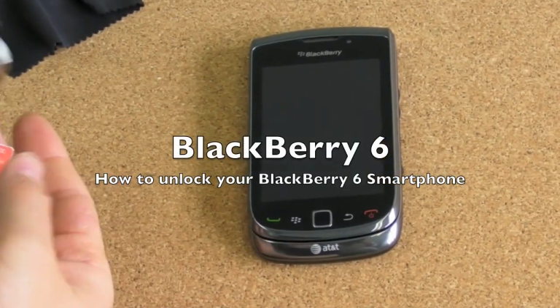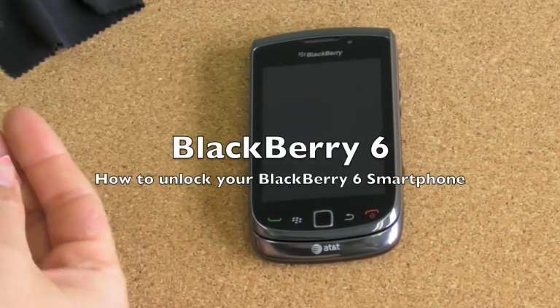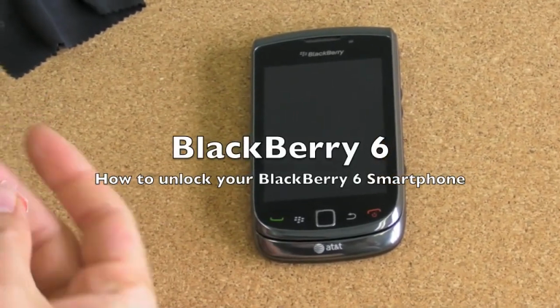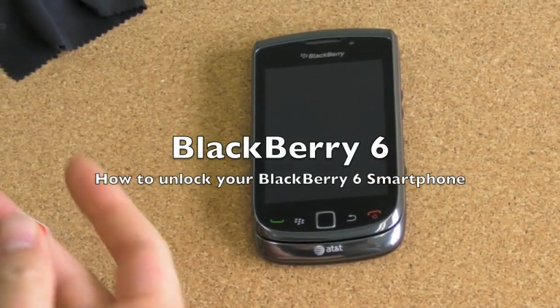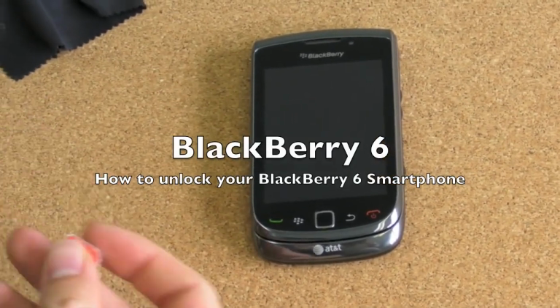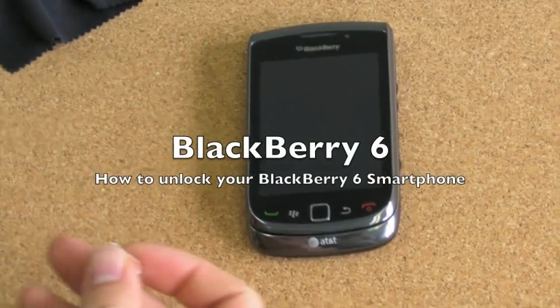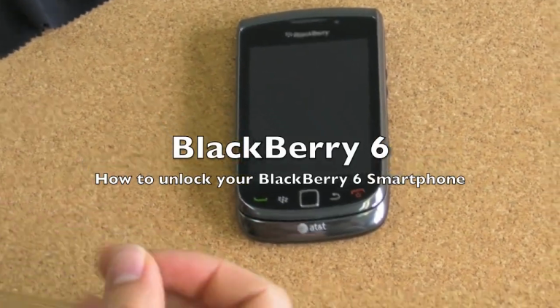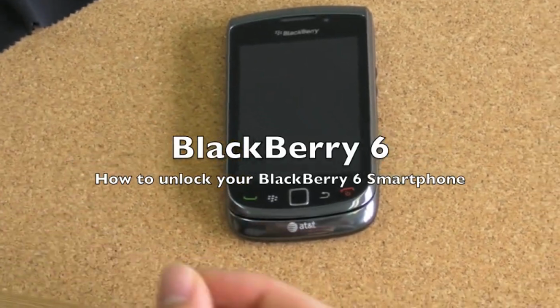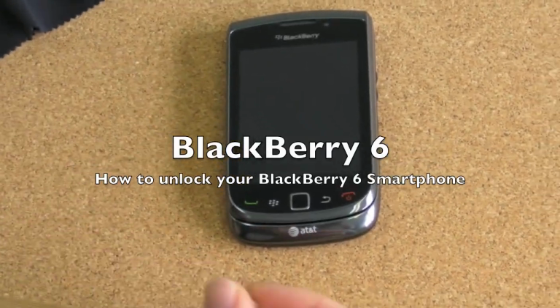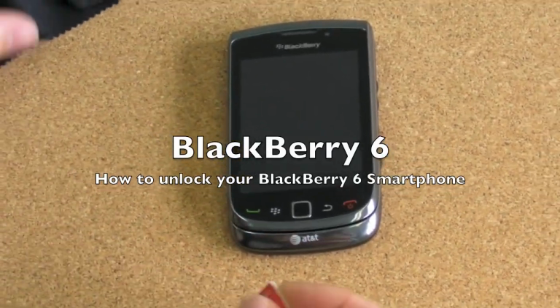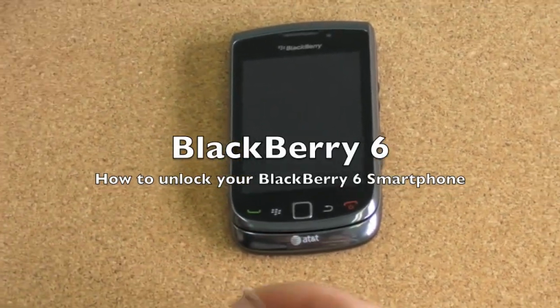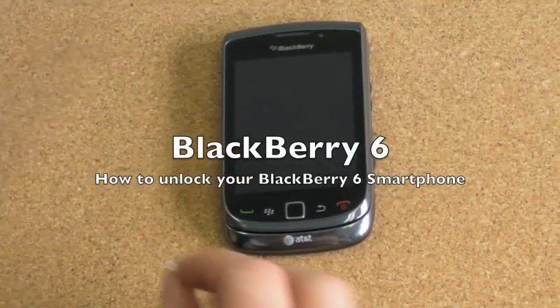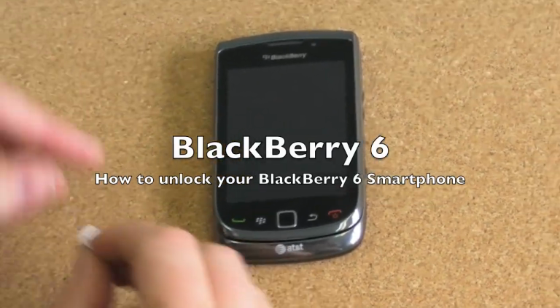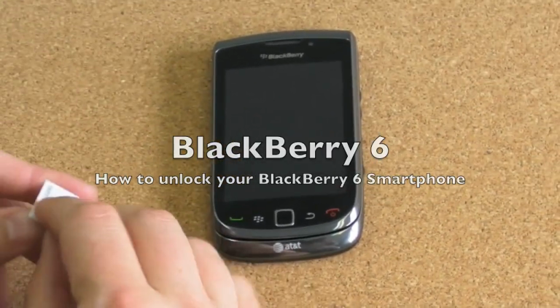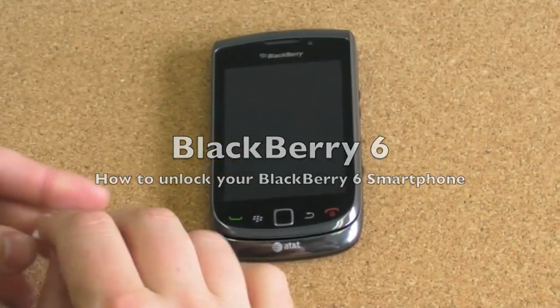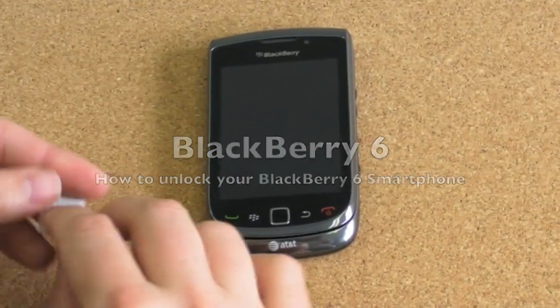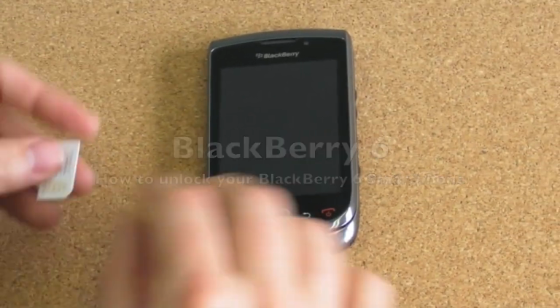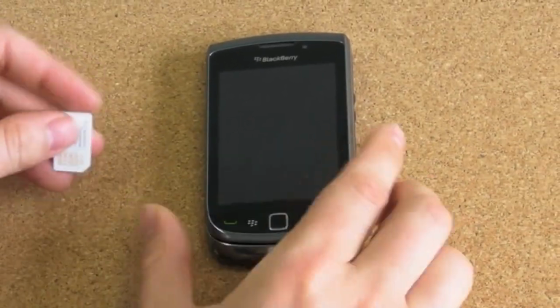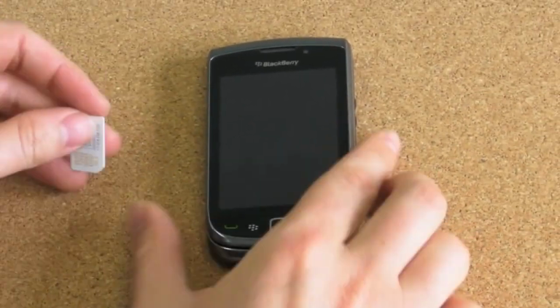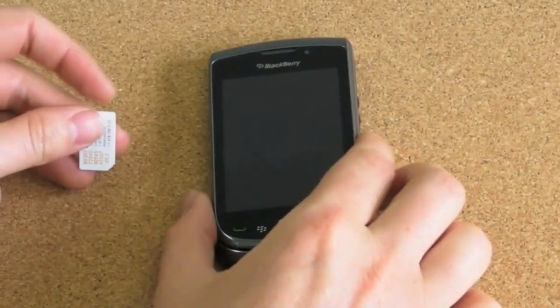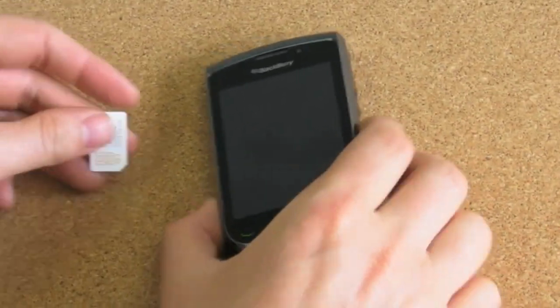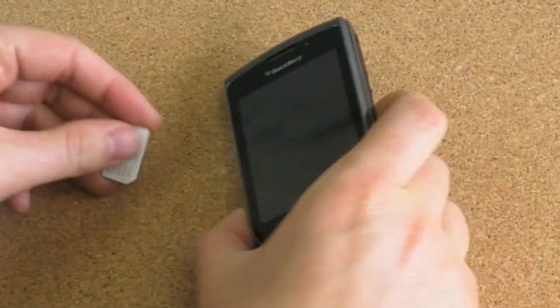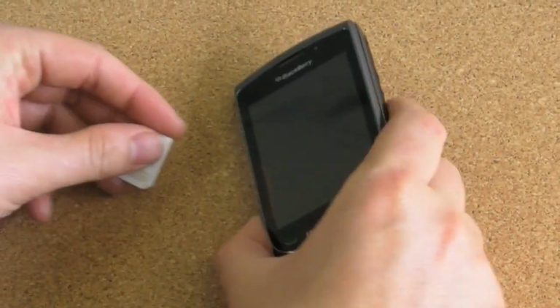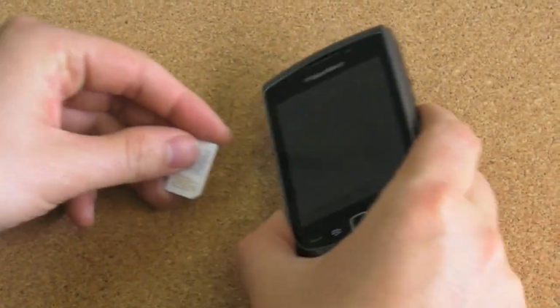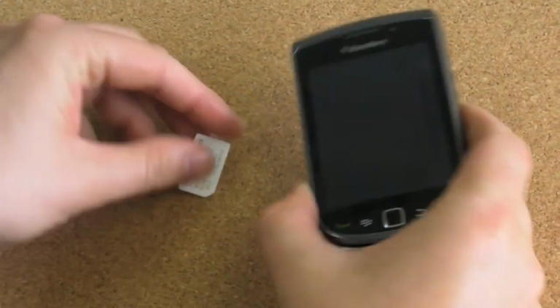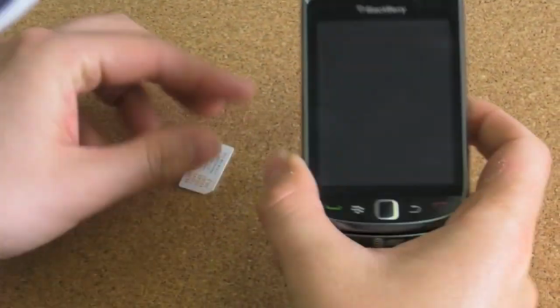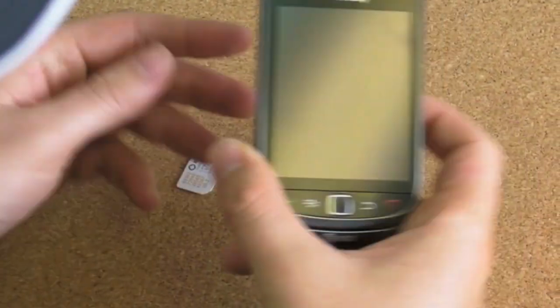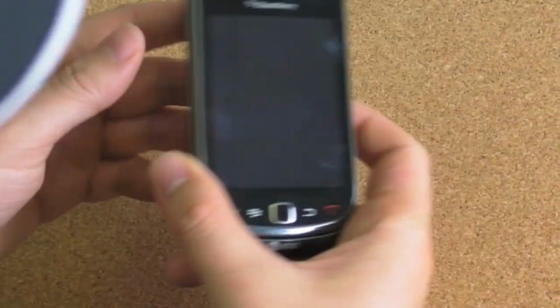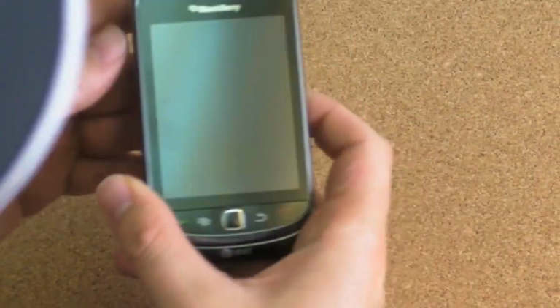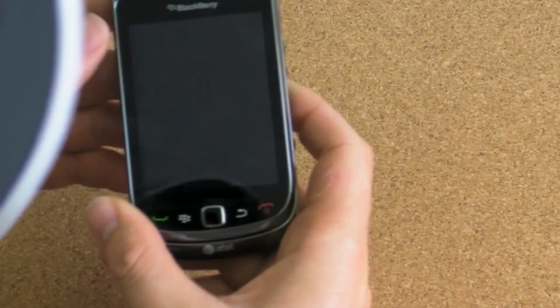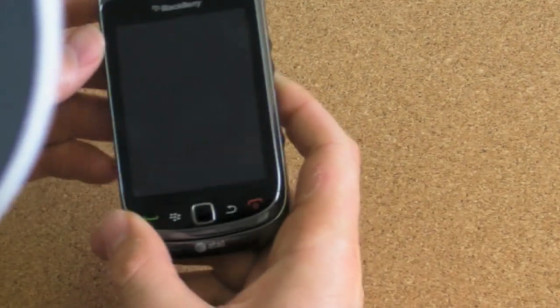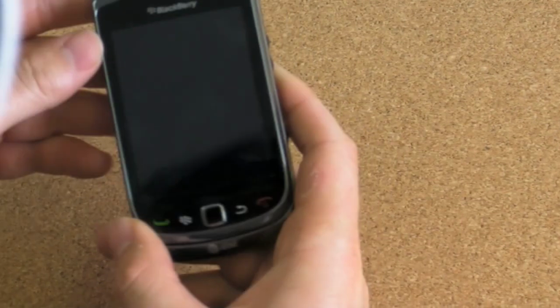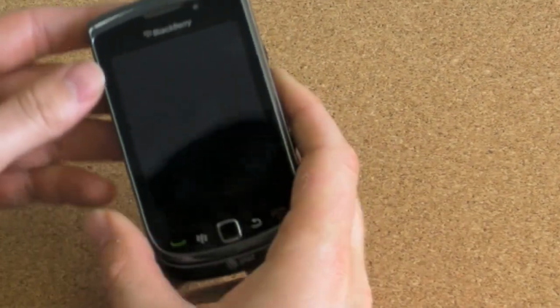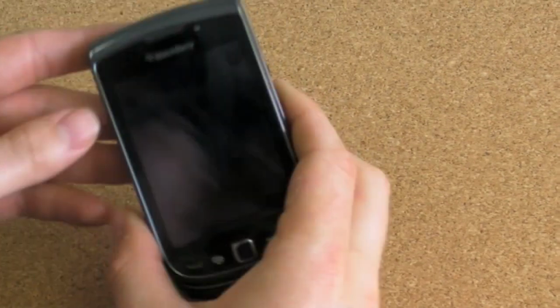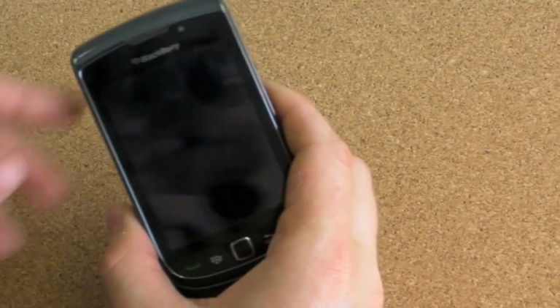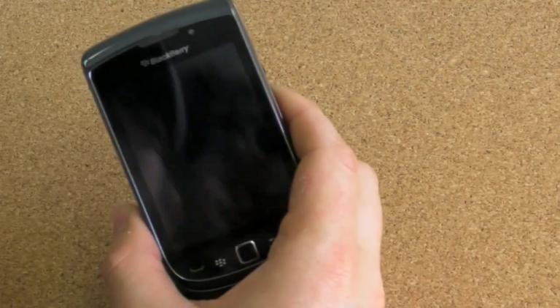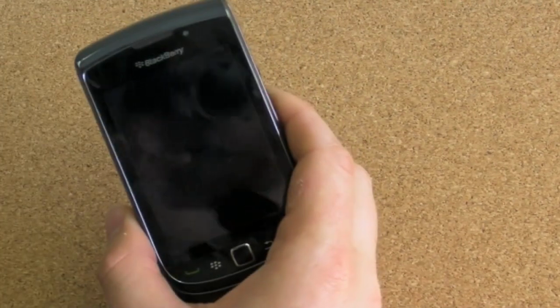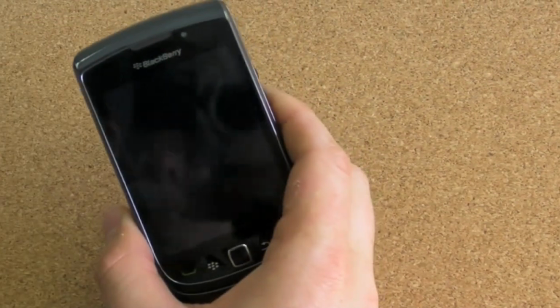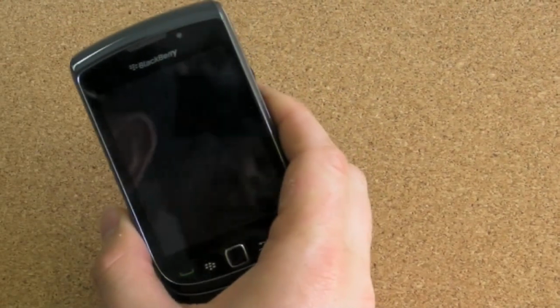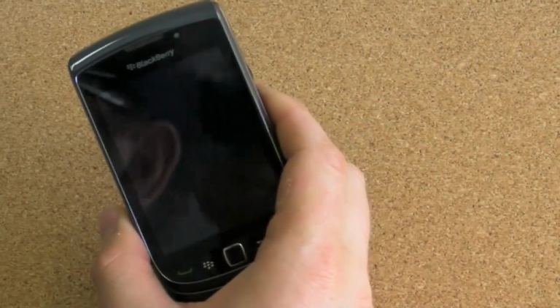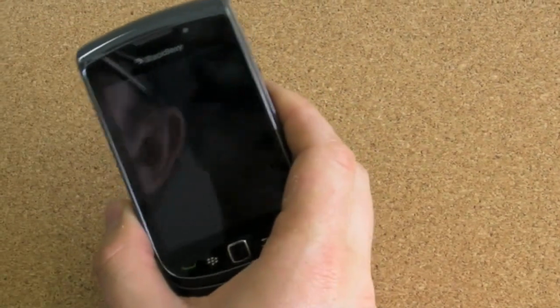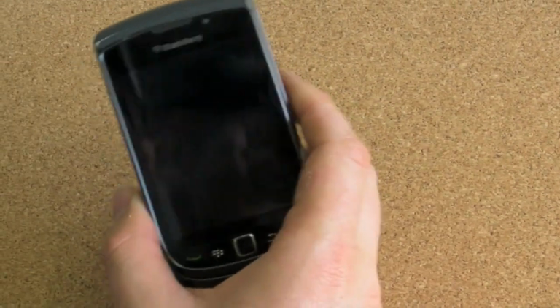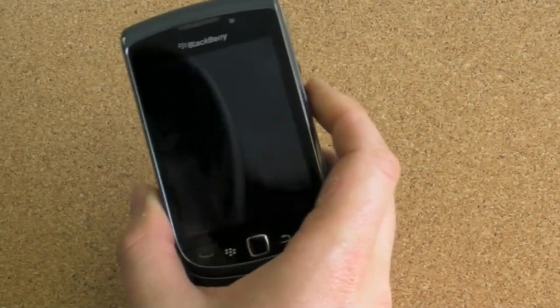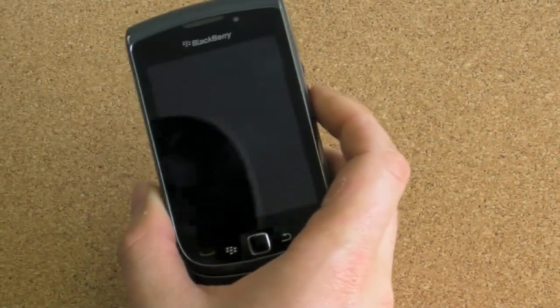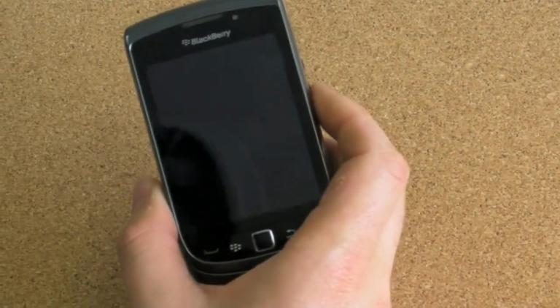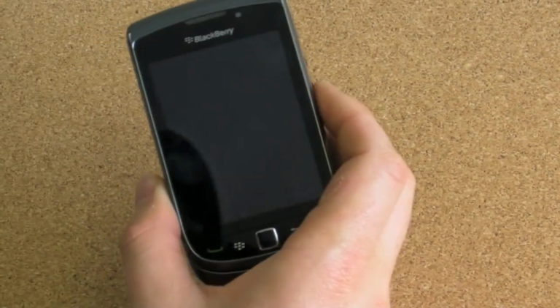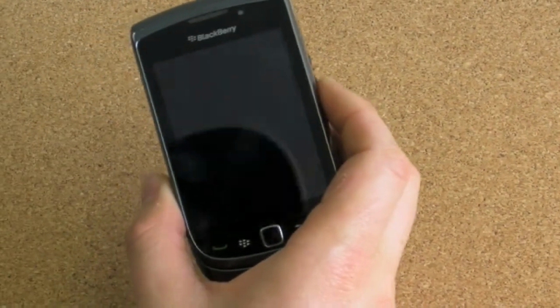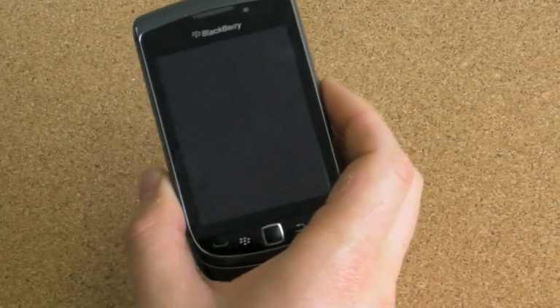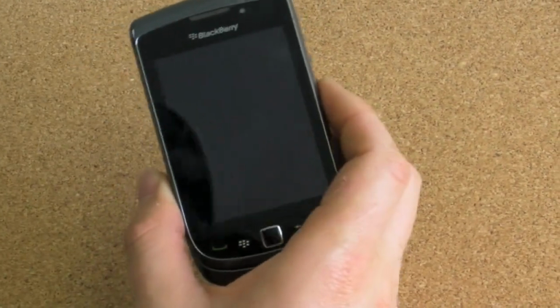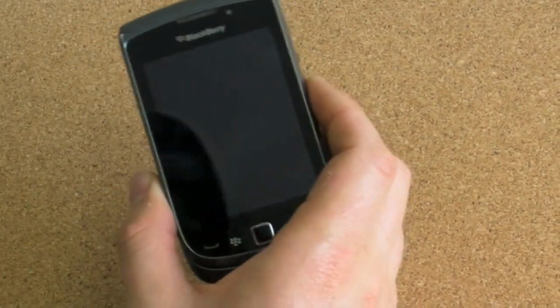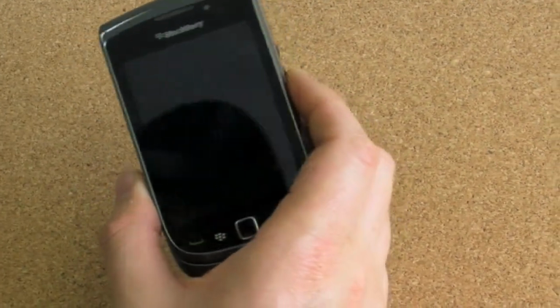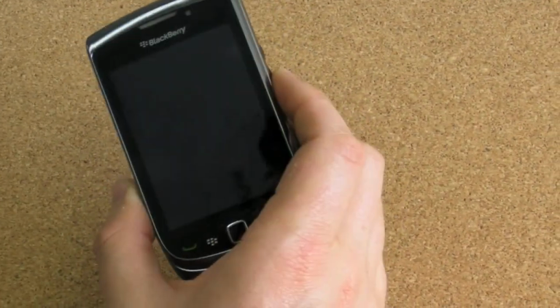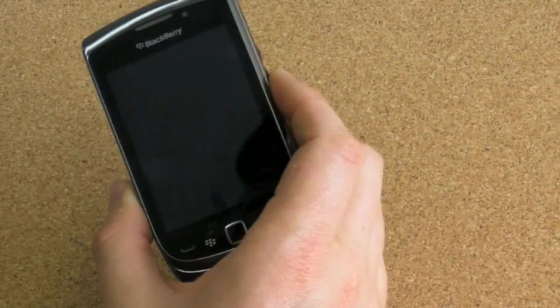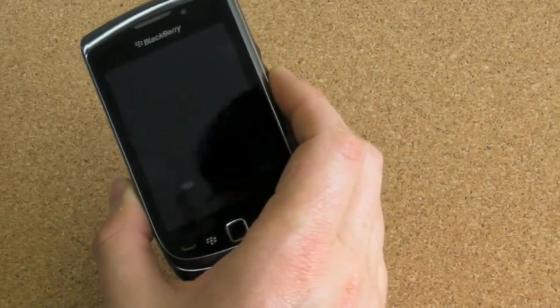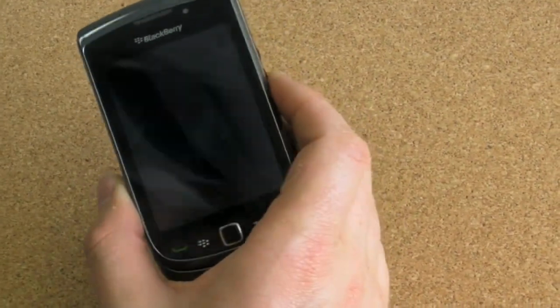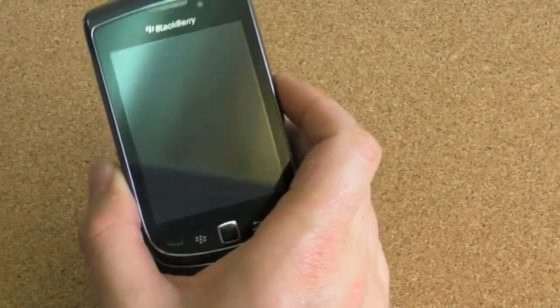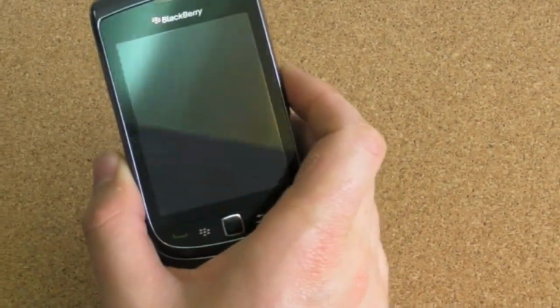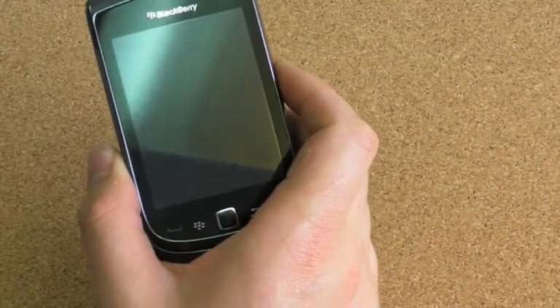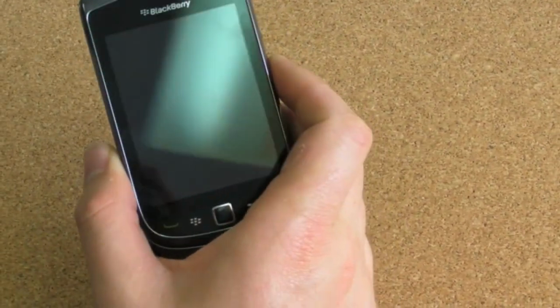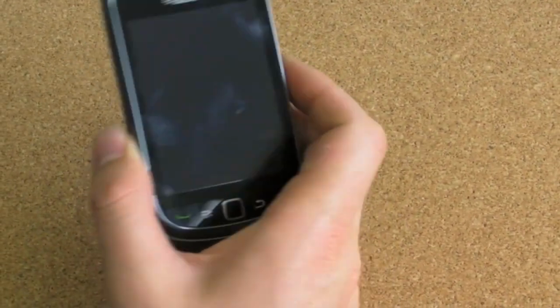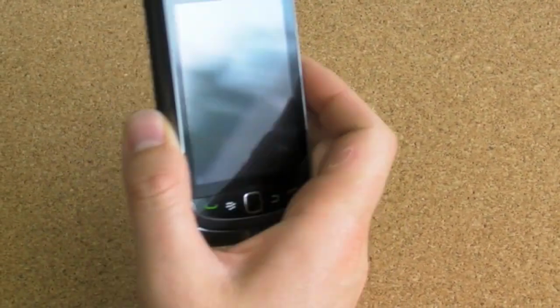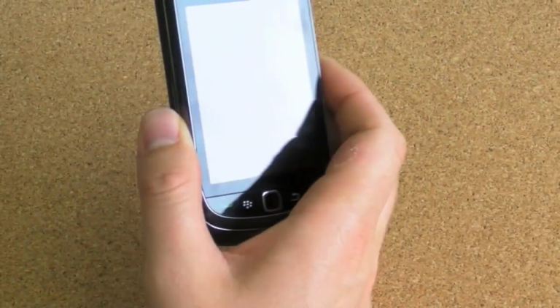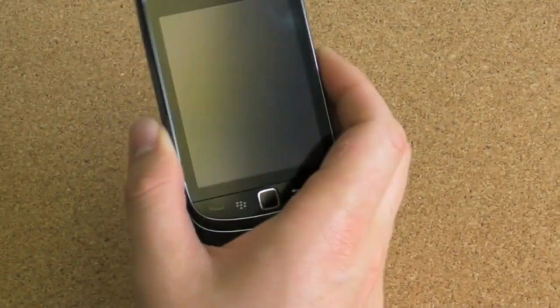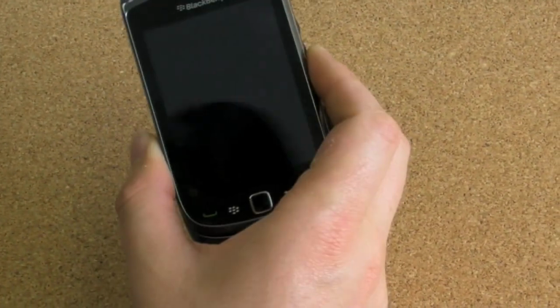Hey everybody, this is Kevin for CrackBerry.com, and today we're going to unlock my new BlackBerry Torch 9800.